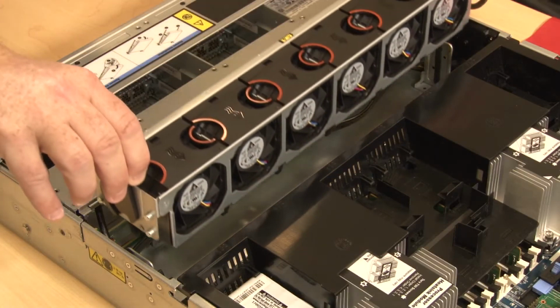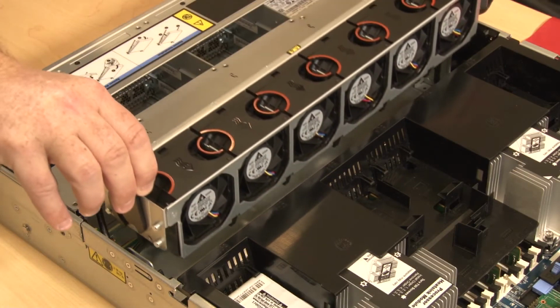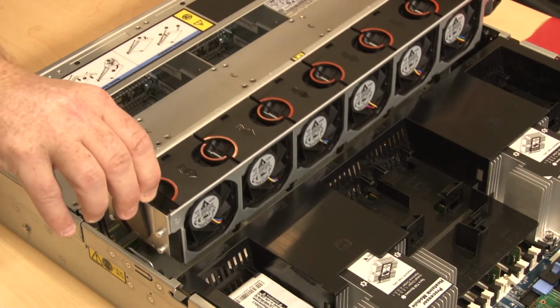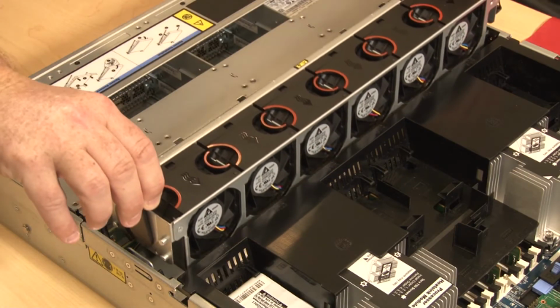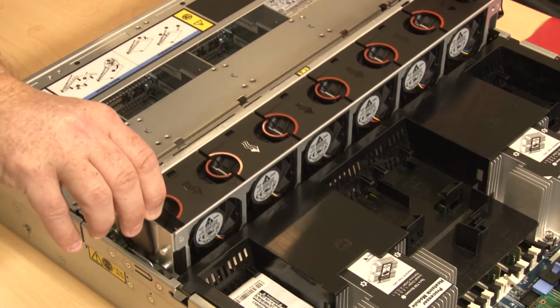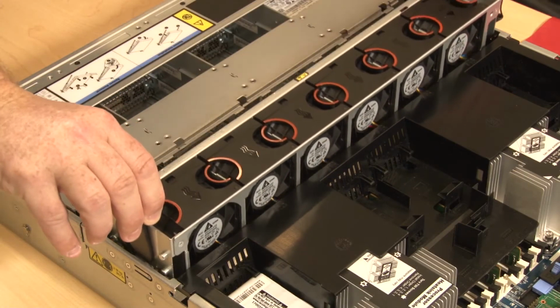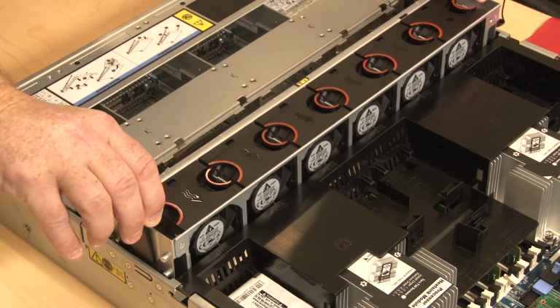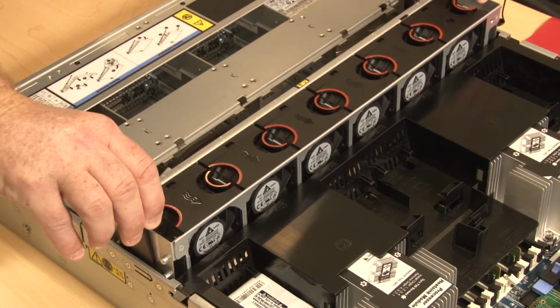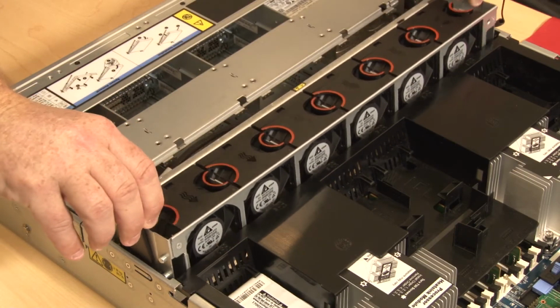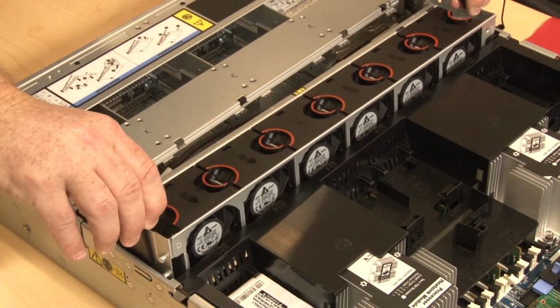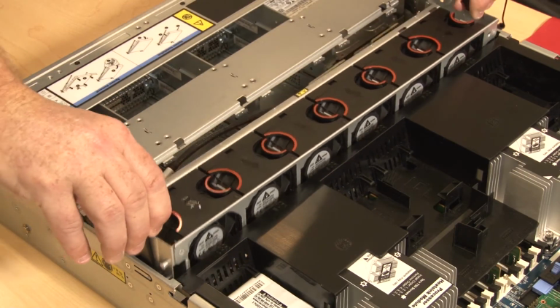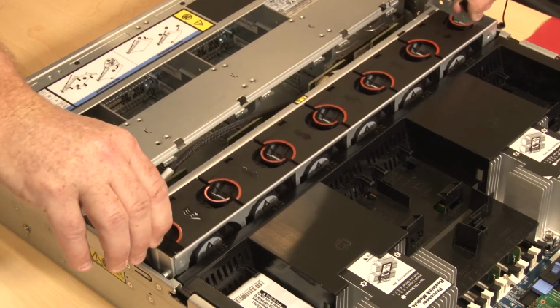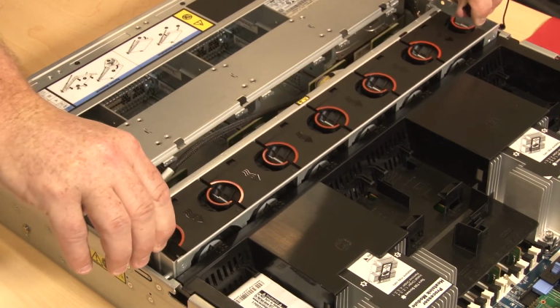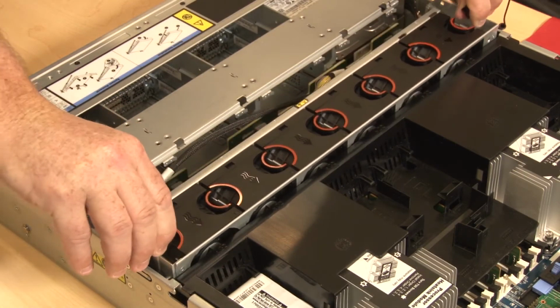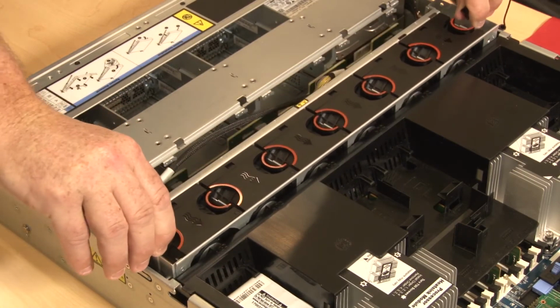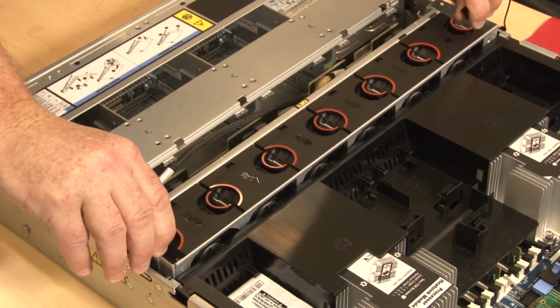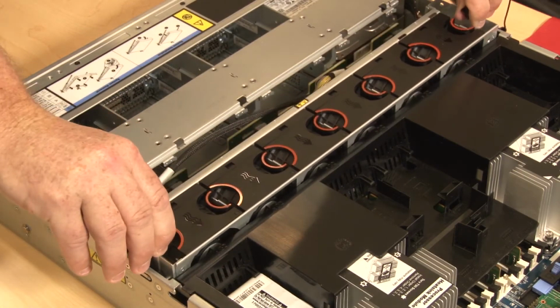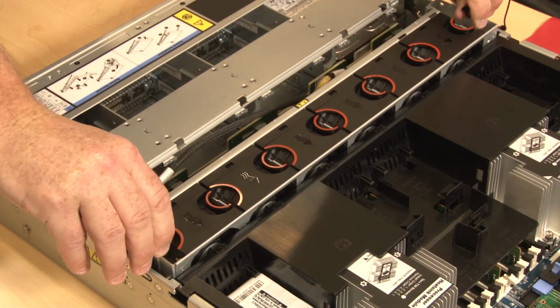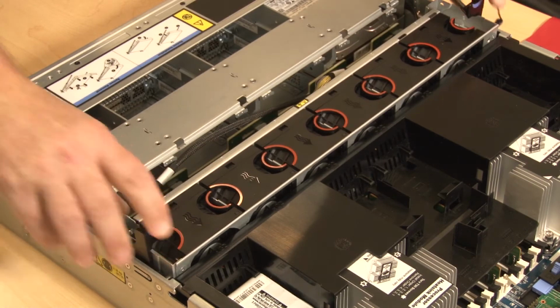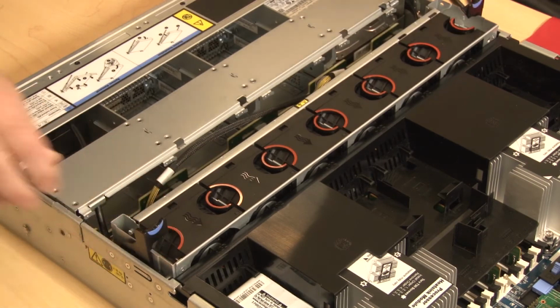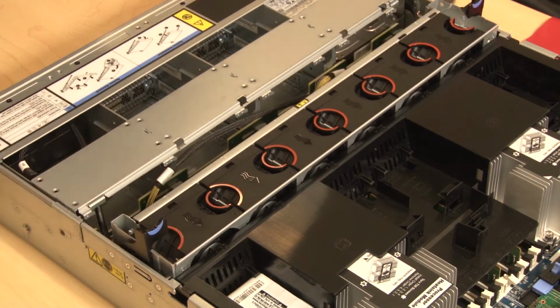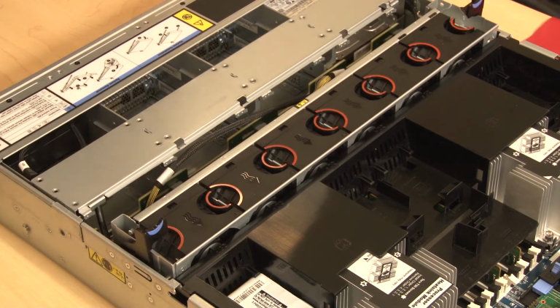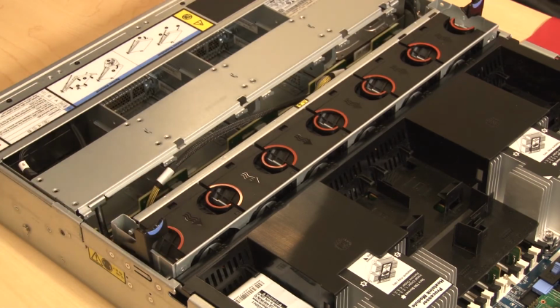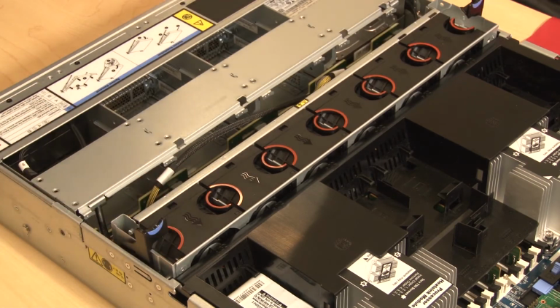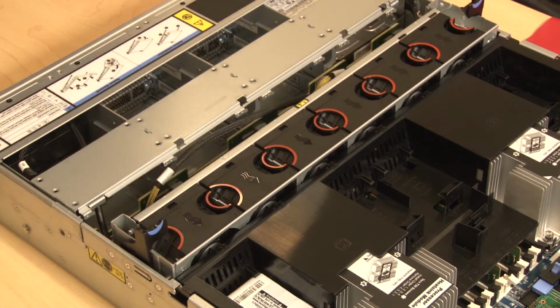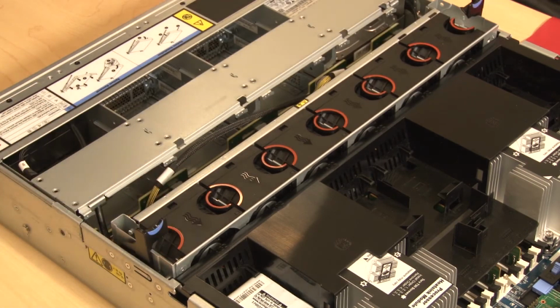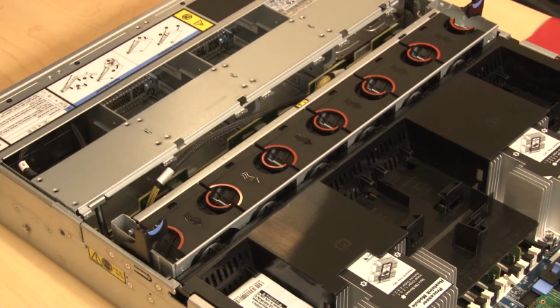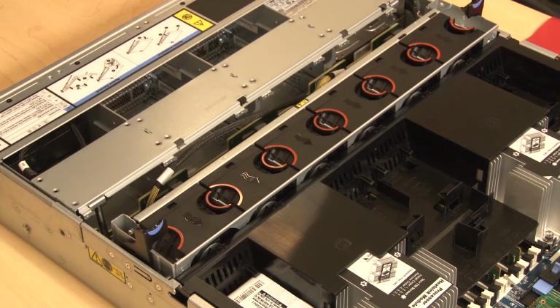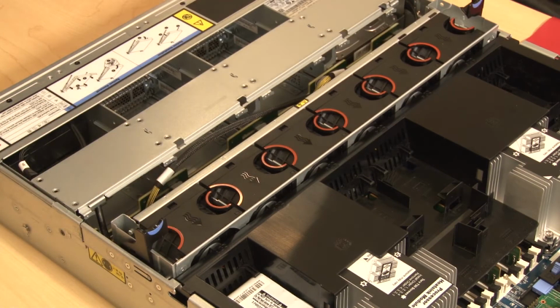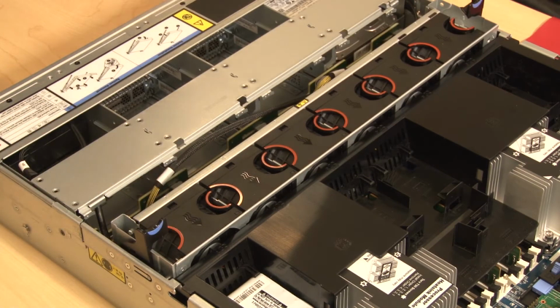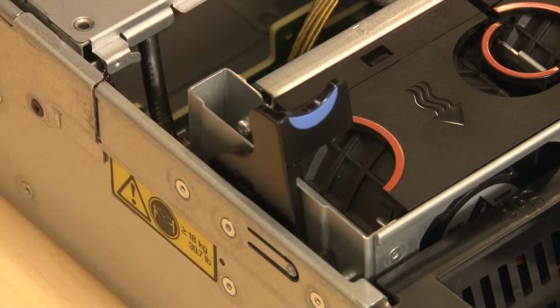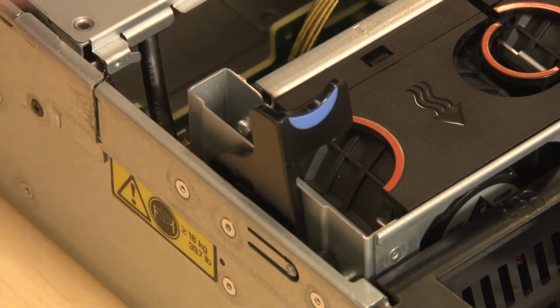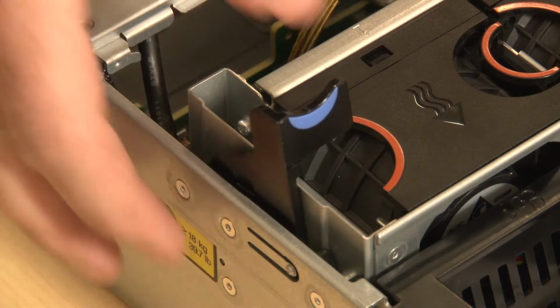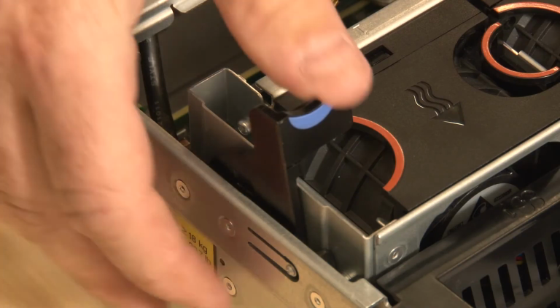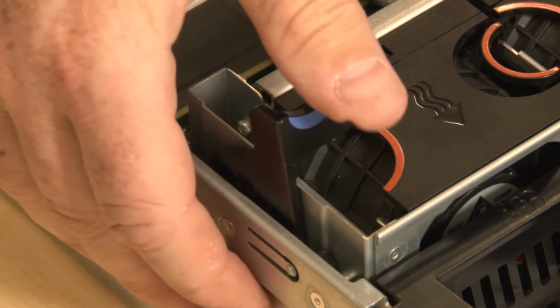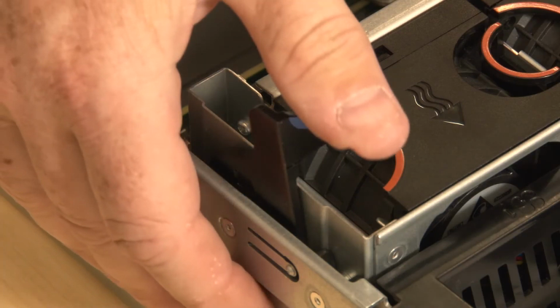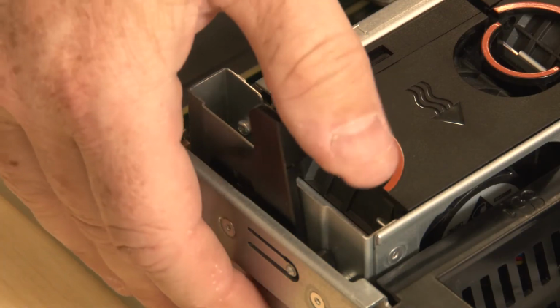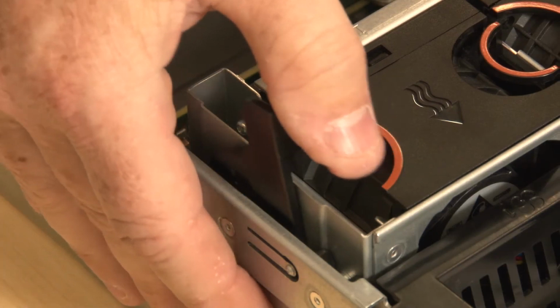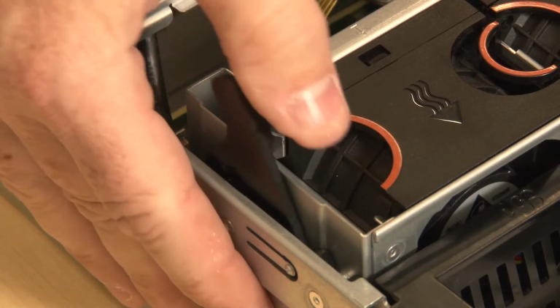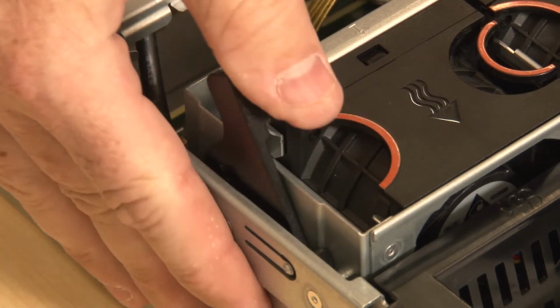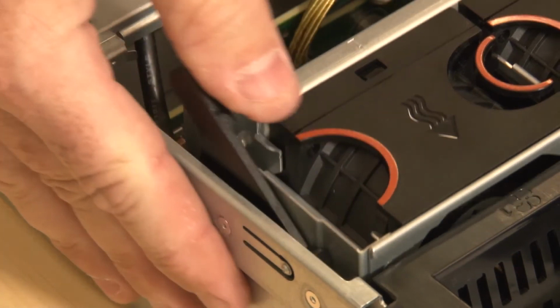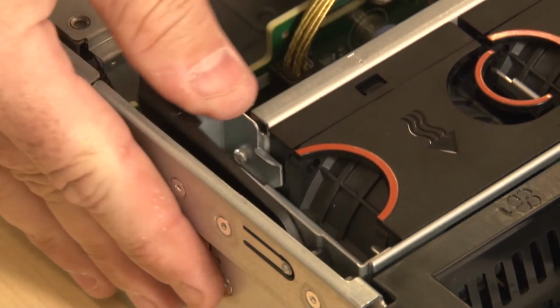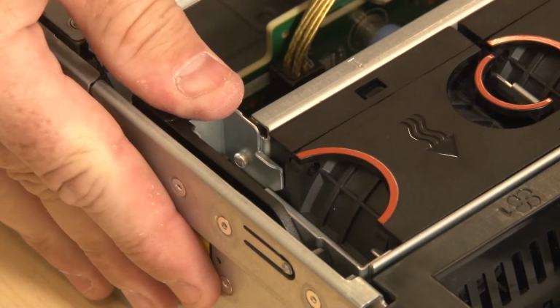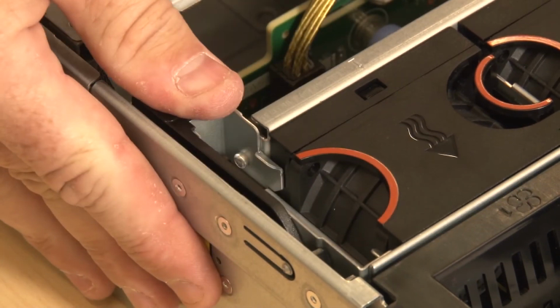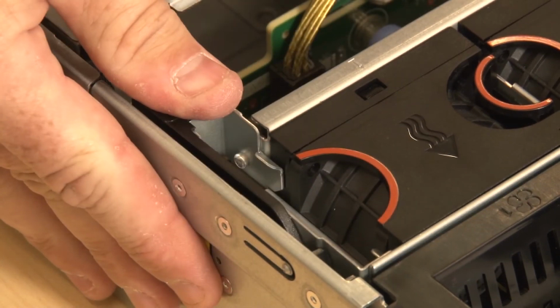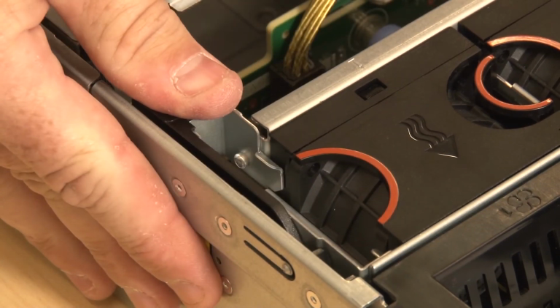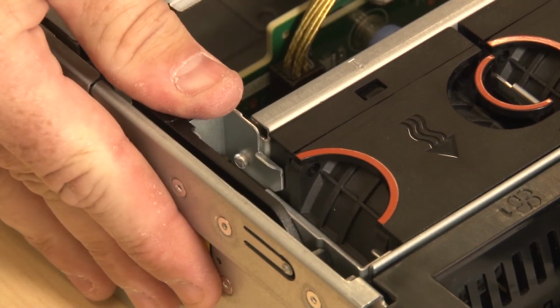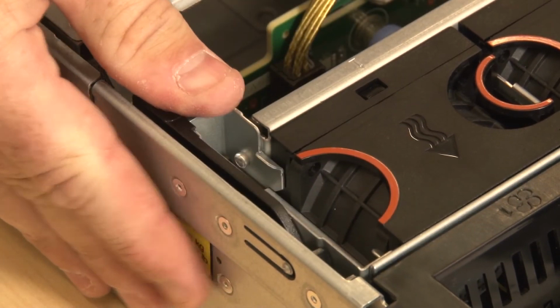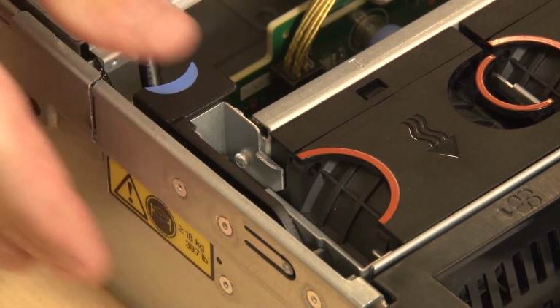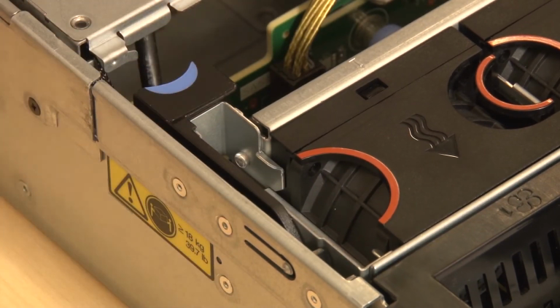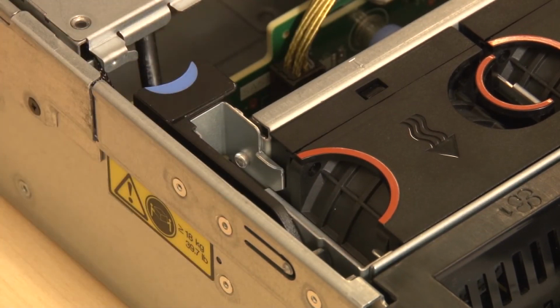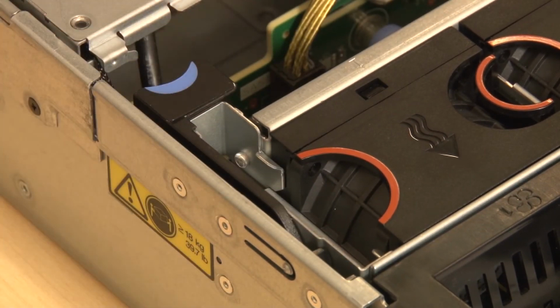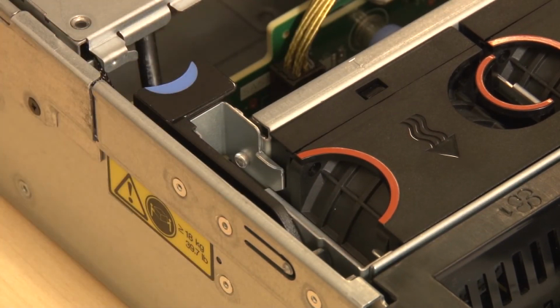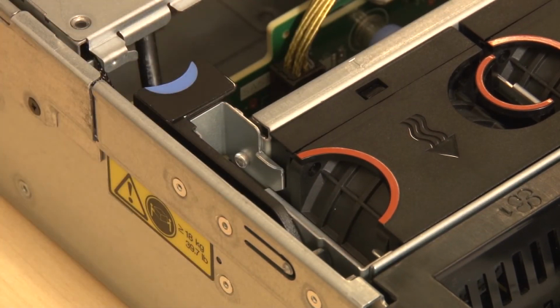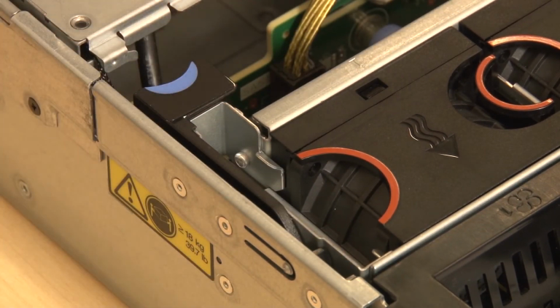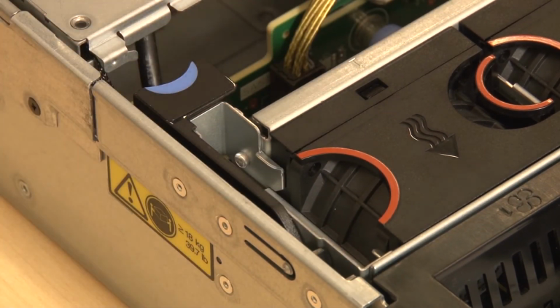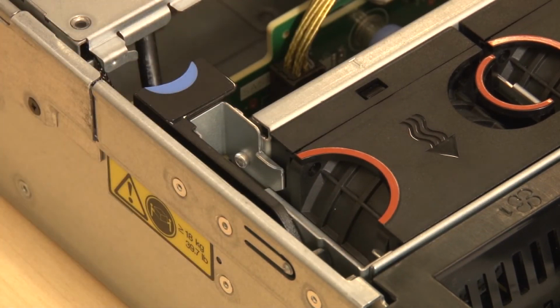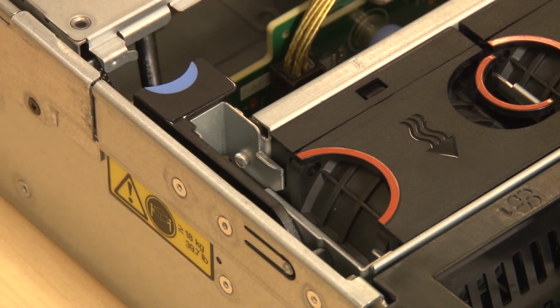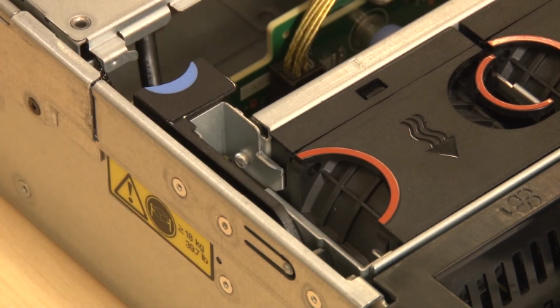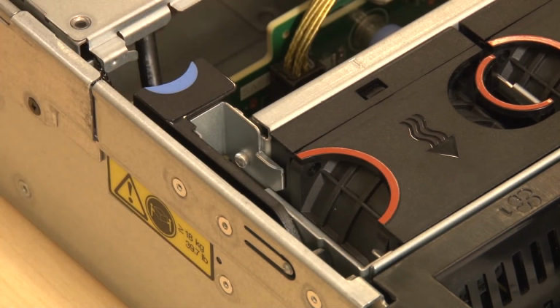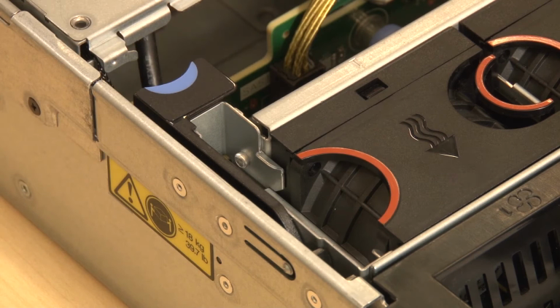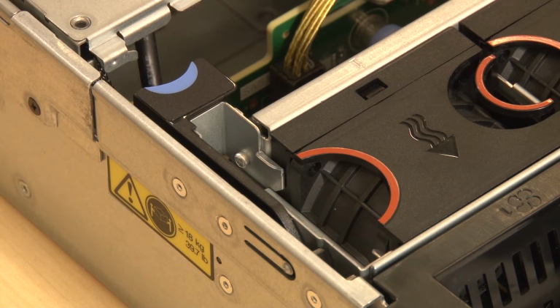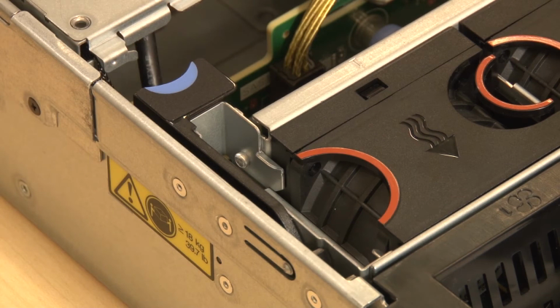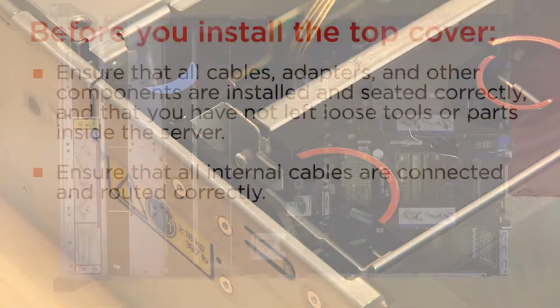Lower the system fan cage straight down into the chassis. Rotate and lower the system fan cage levers to secure the cage.